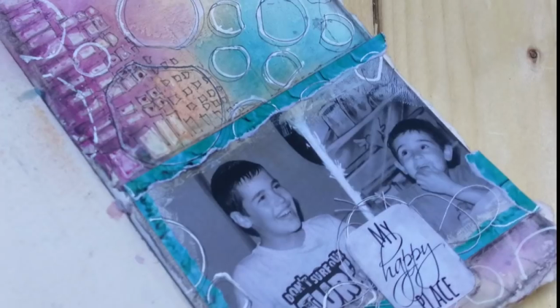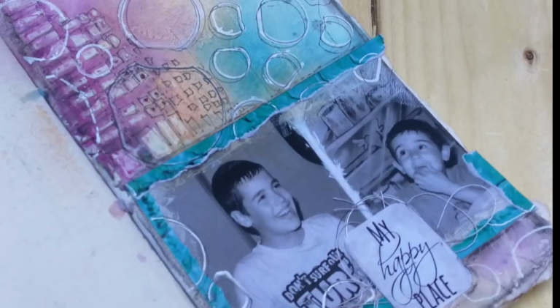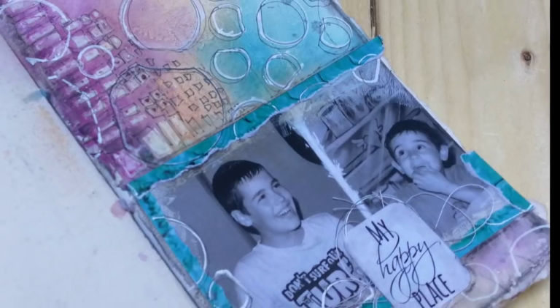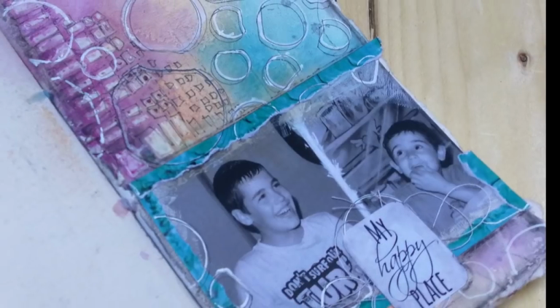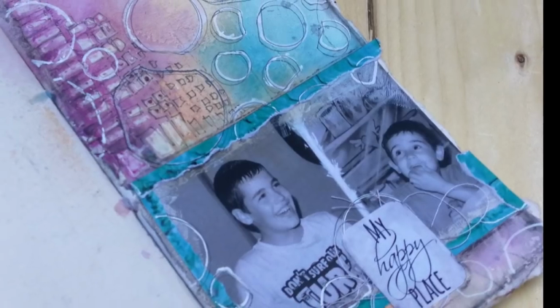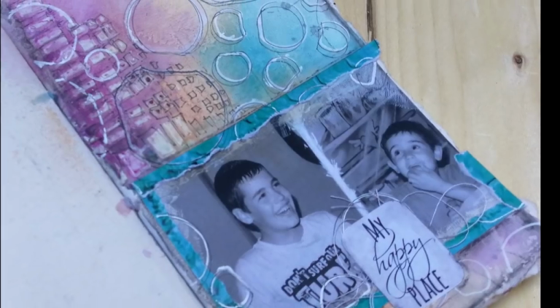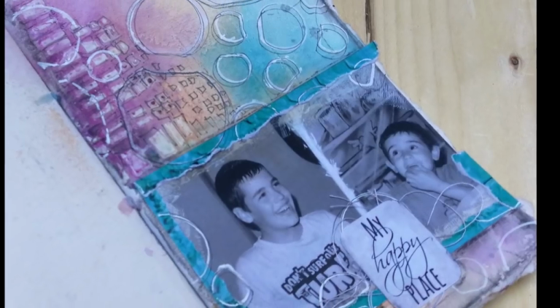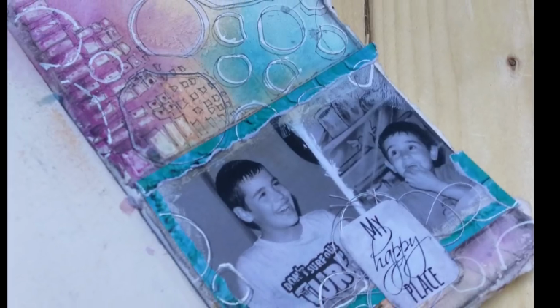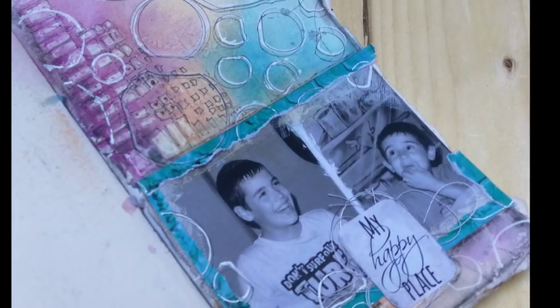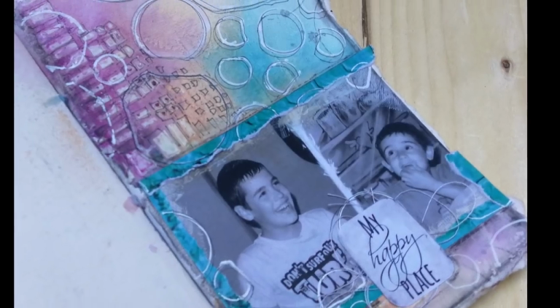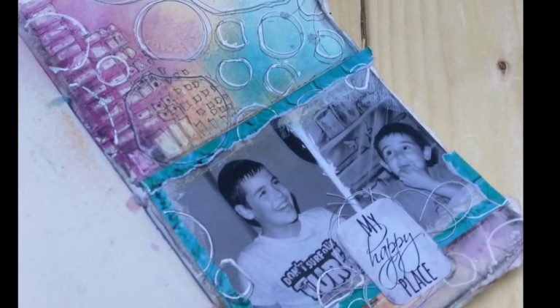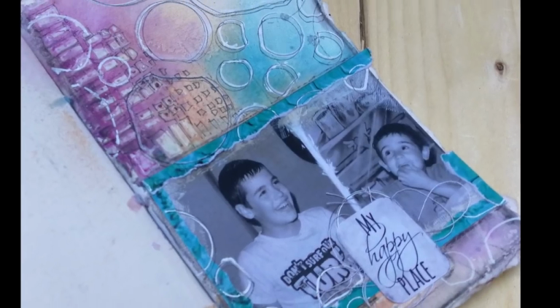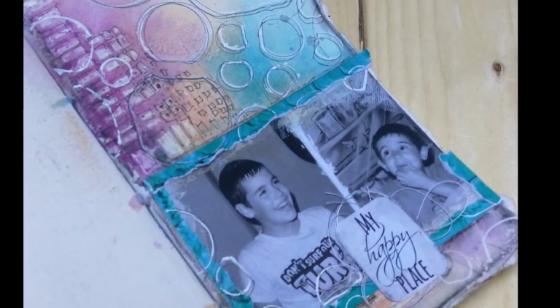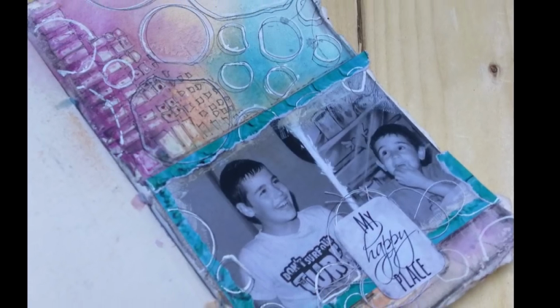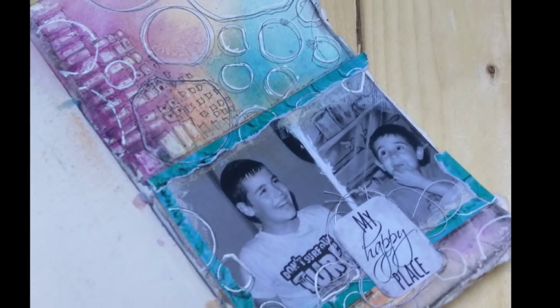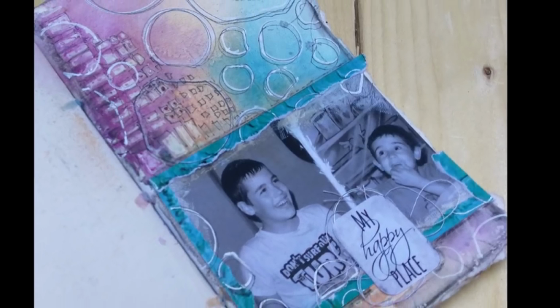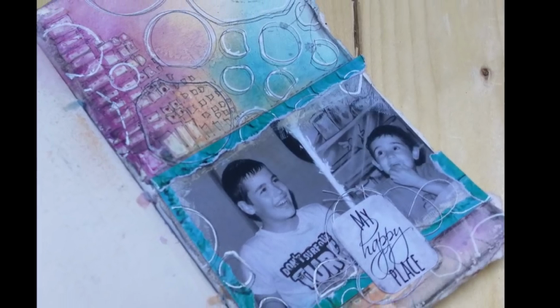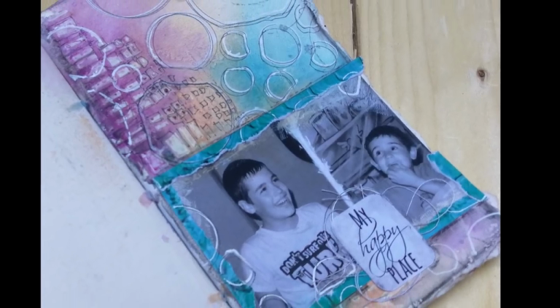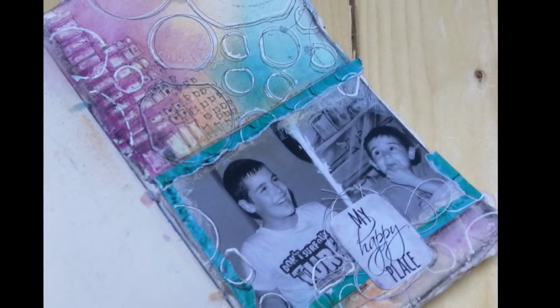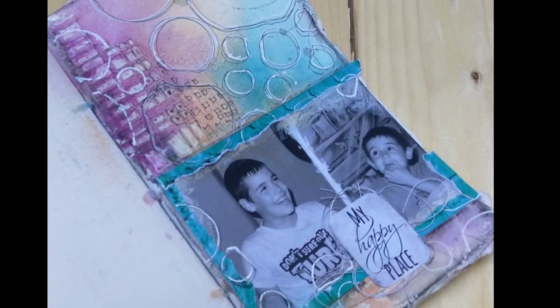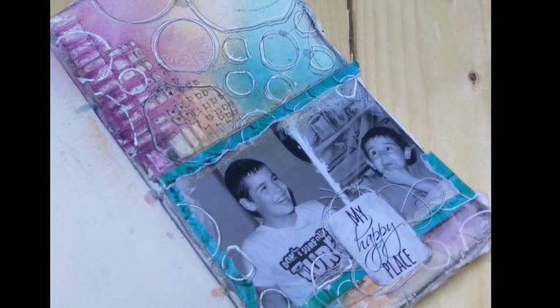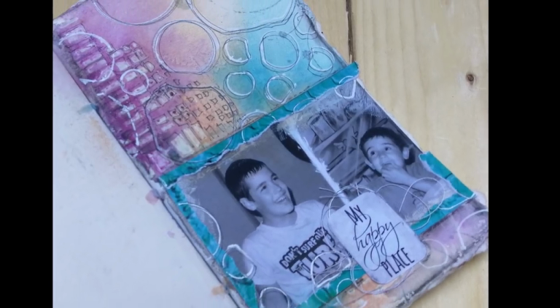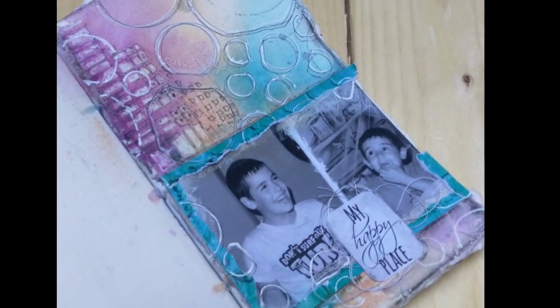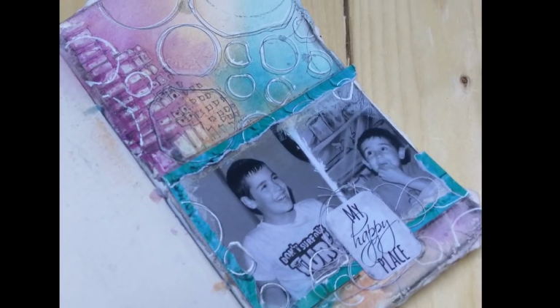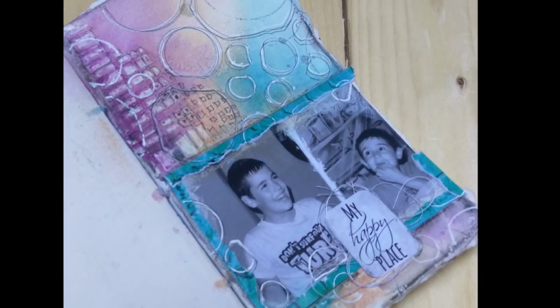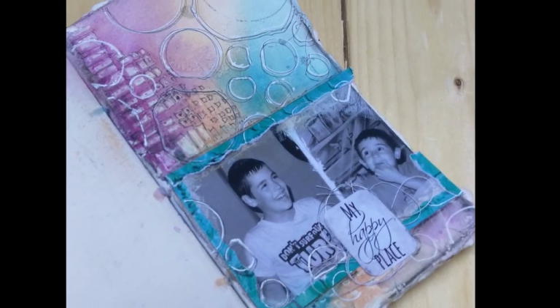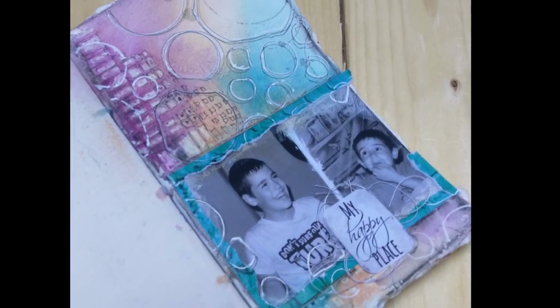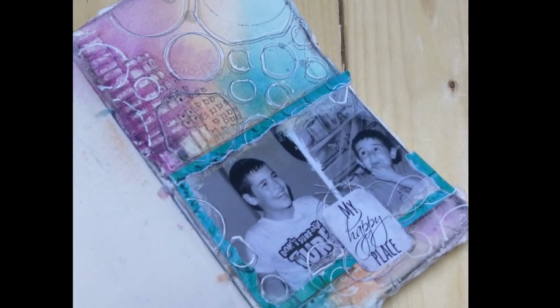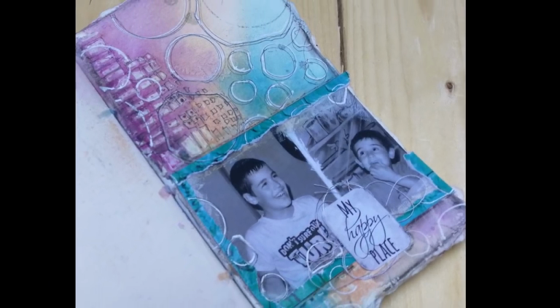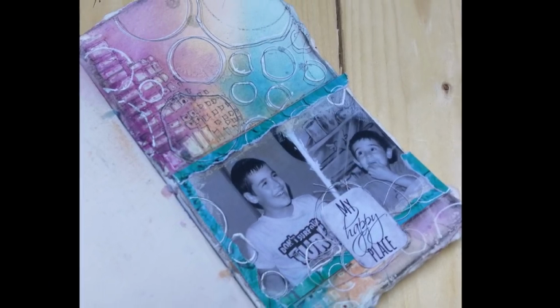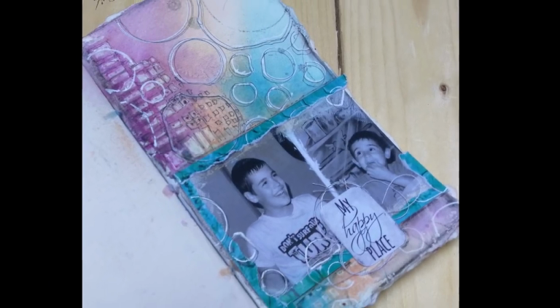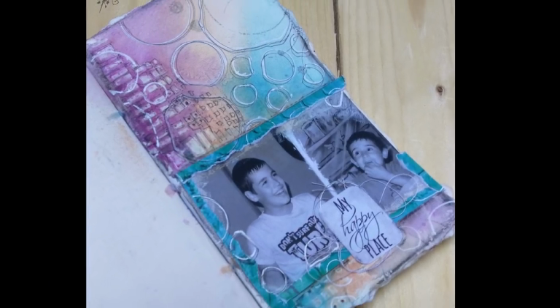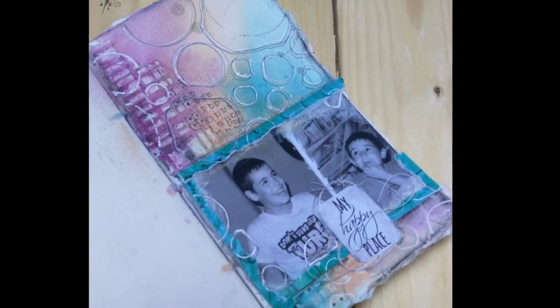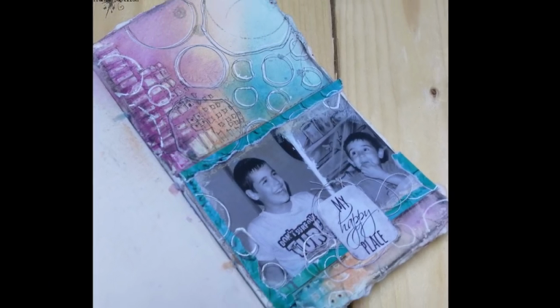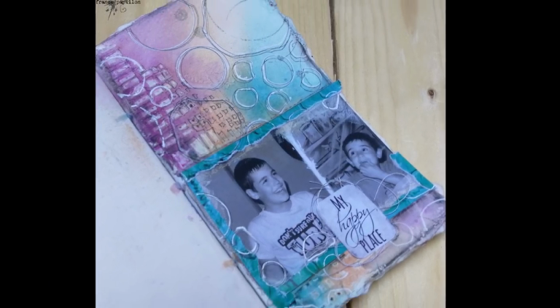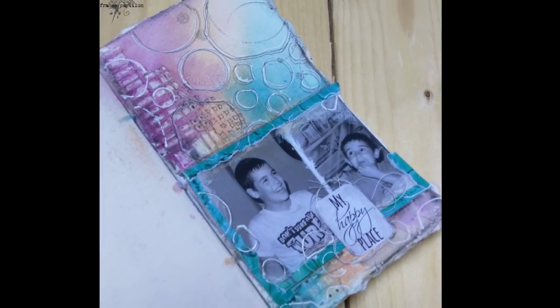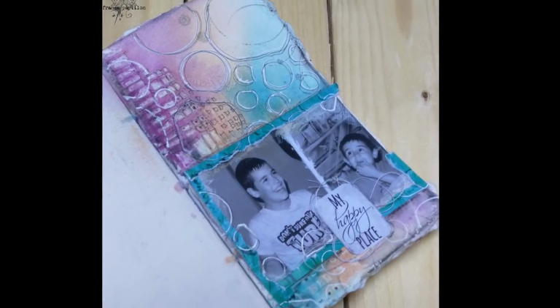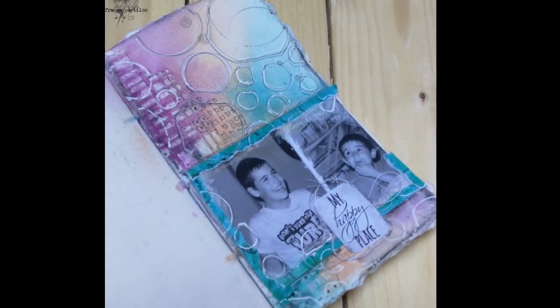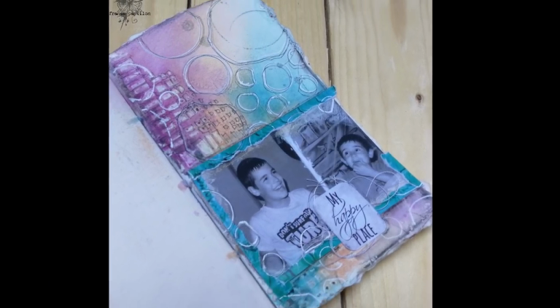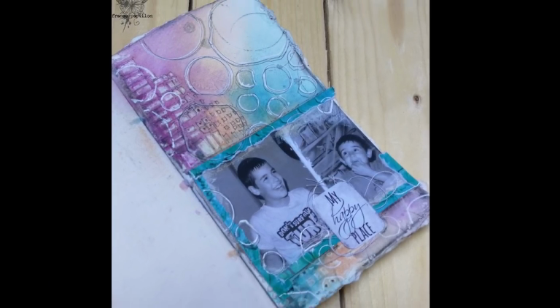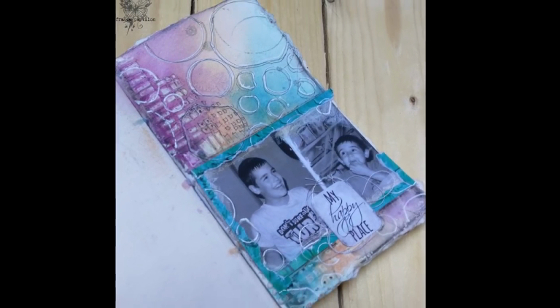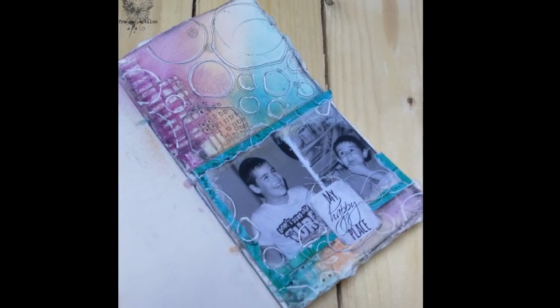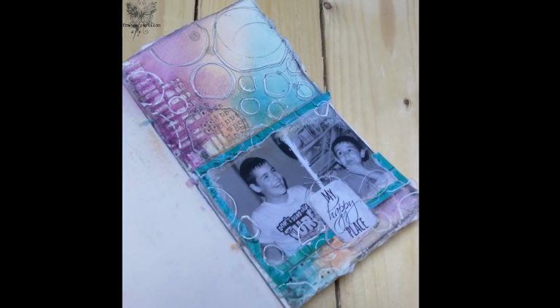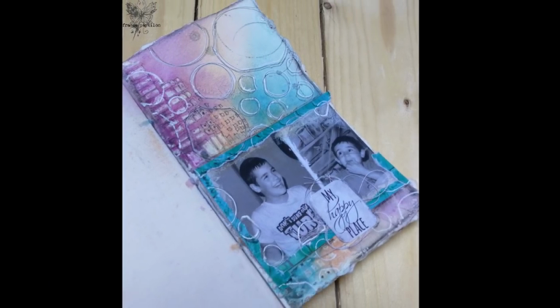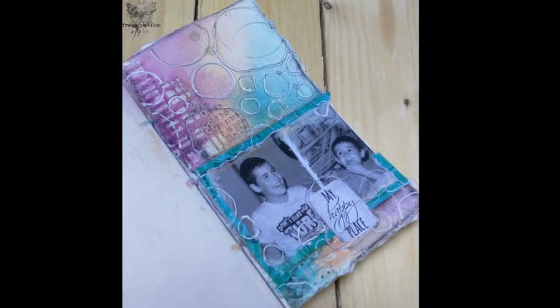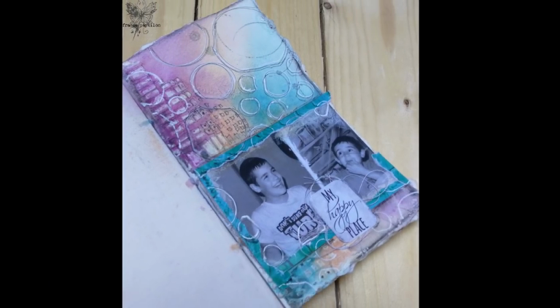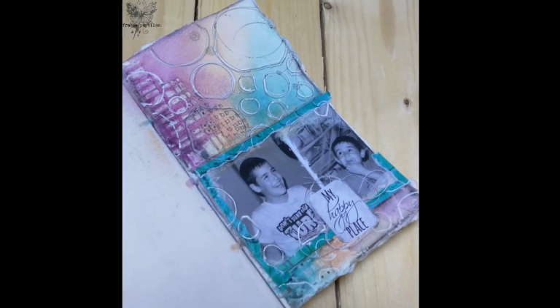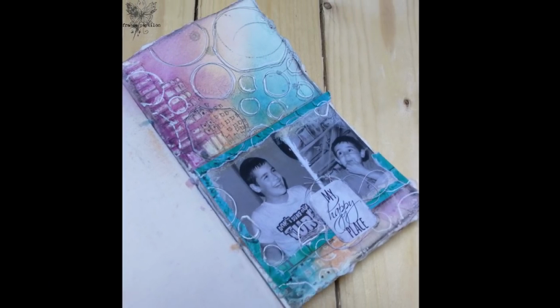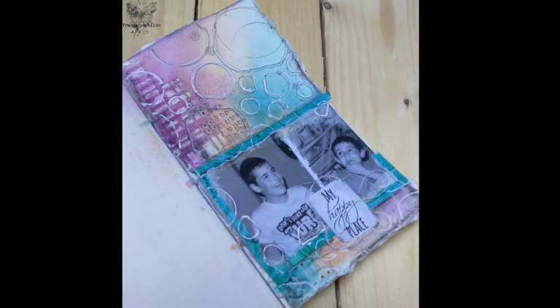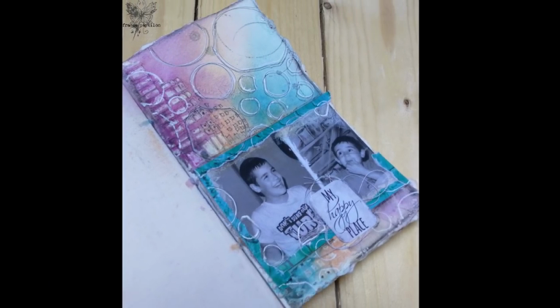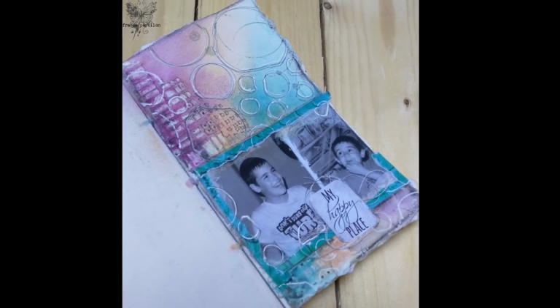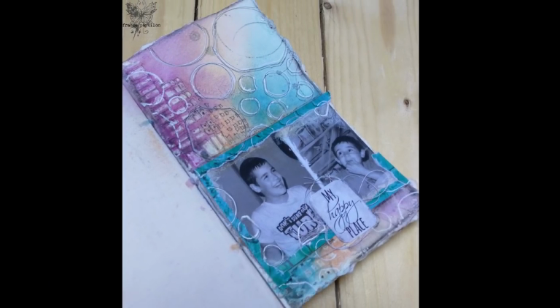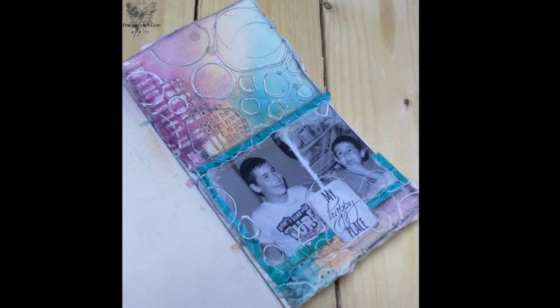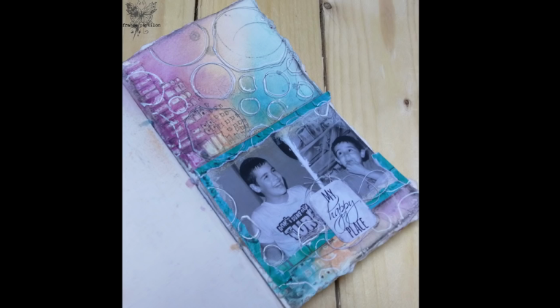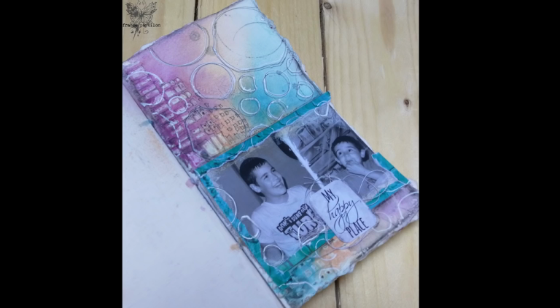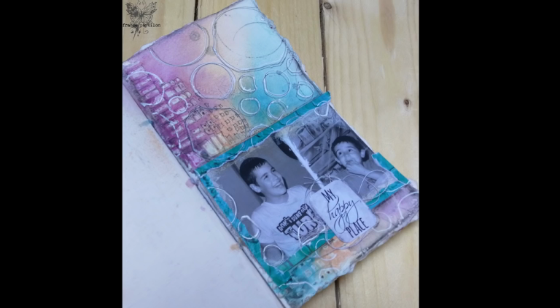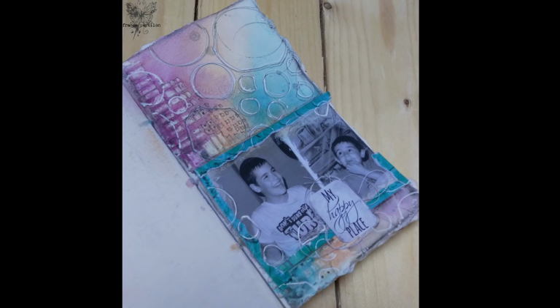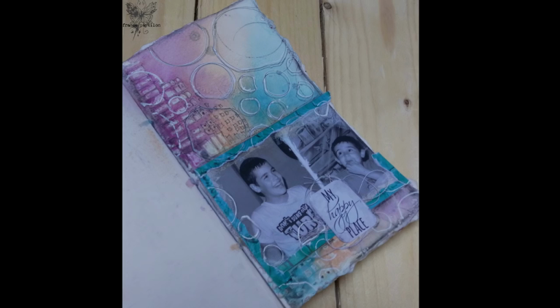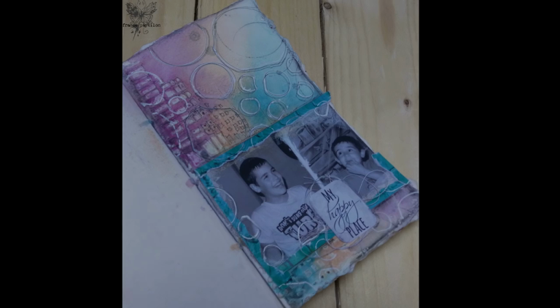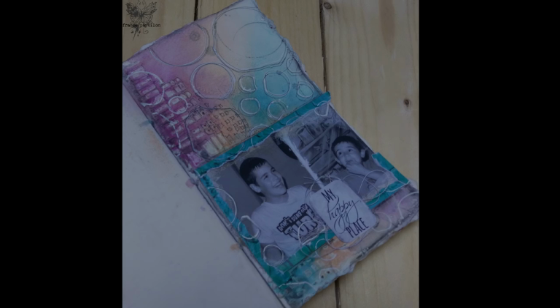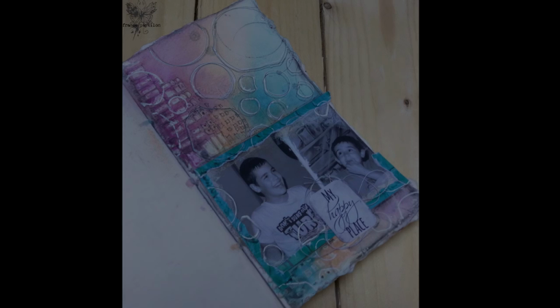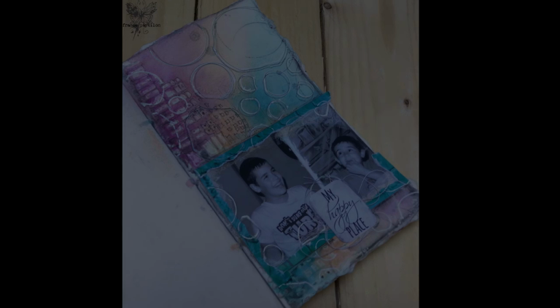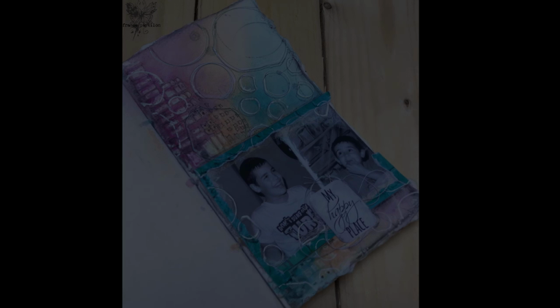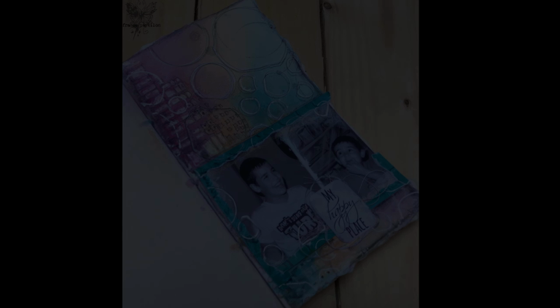Welcome to this new mixed media shorty where I walk you through the layering for my week 13 layer-a-day challenge.